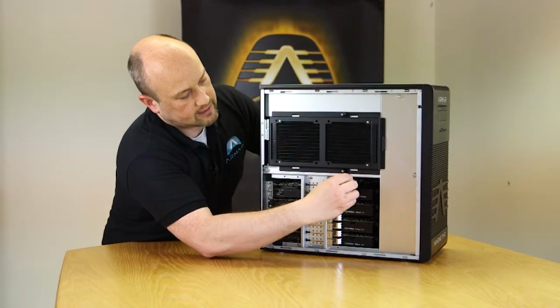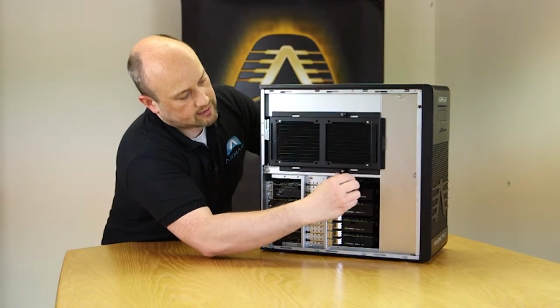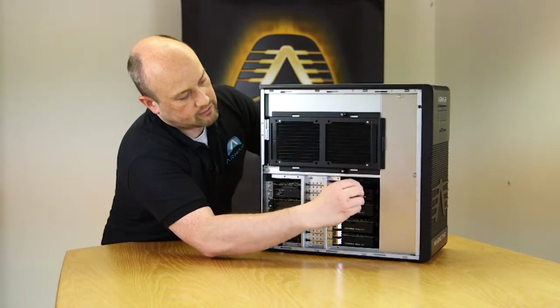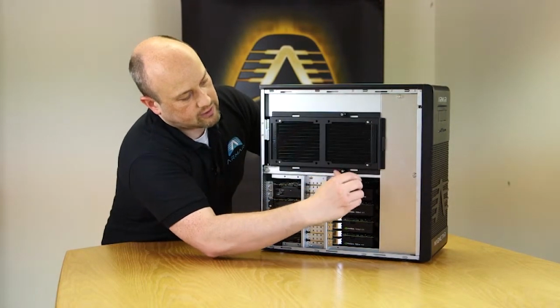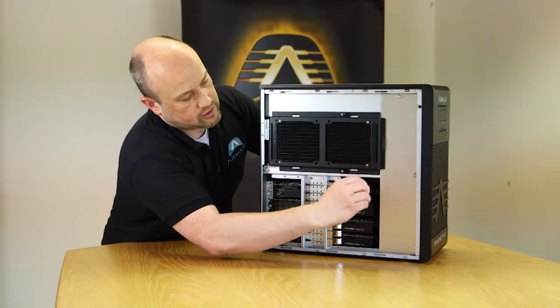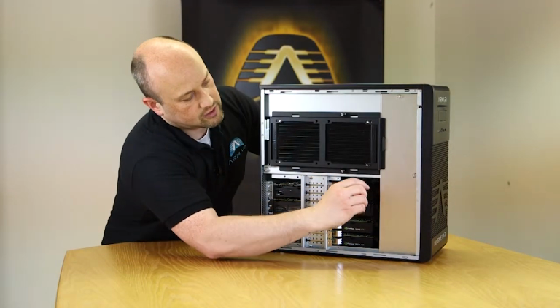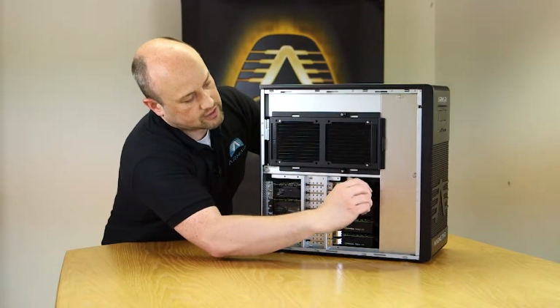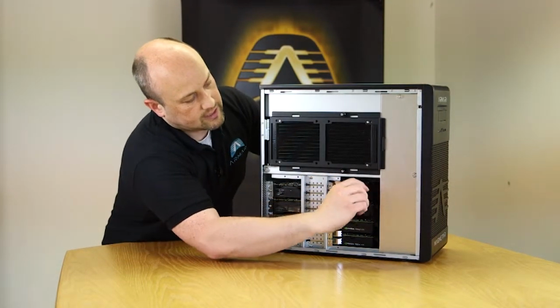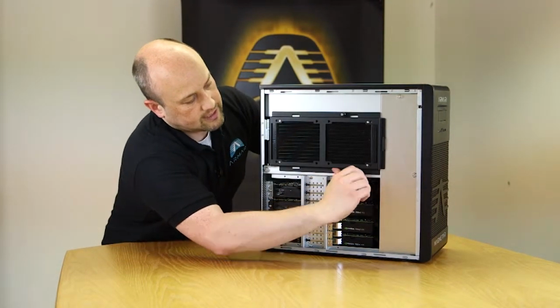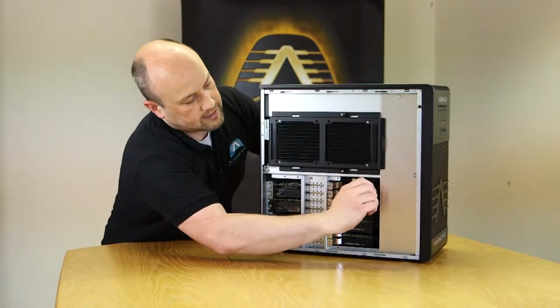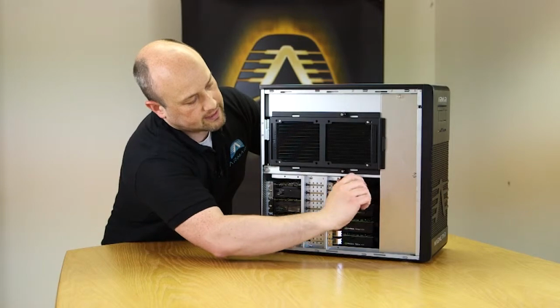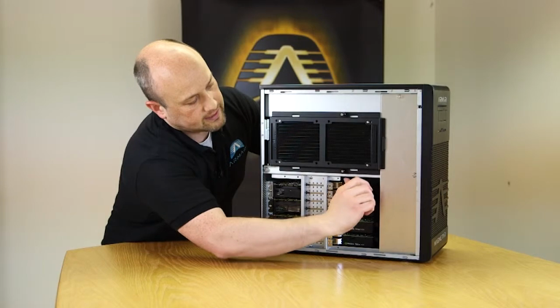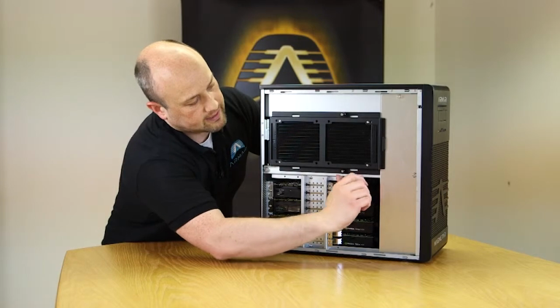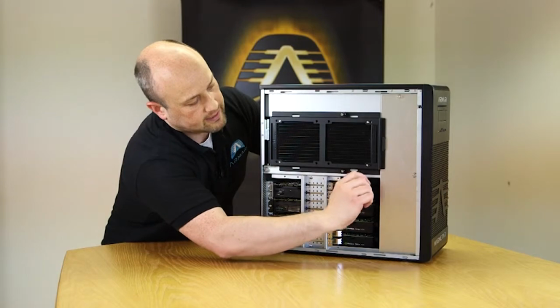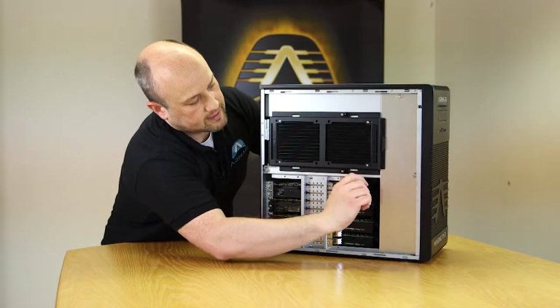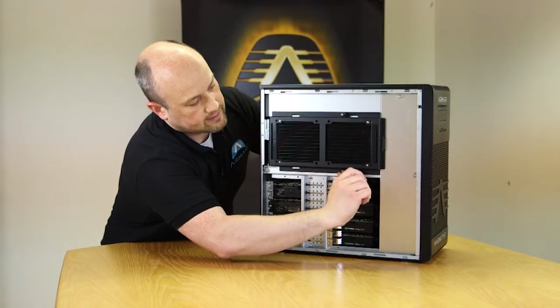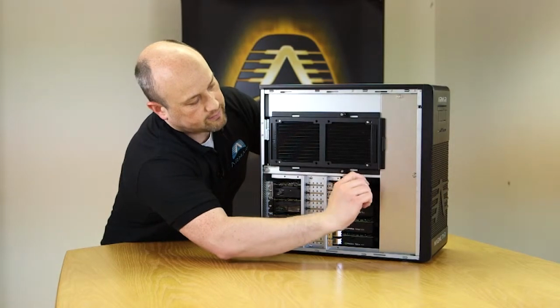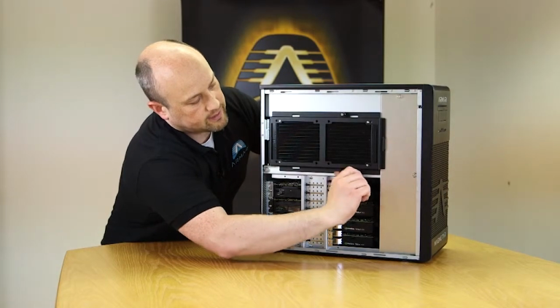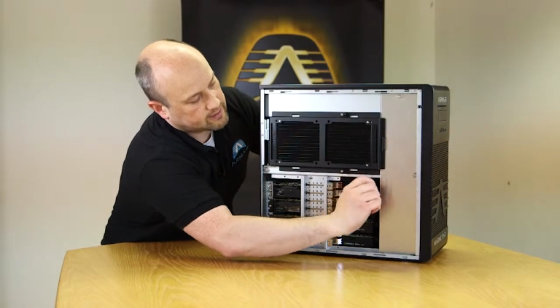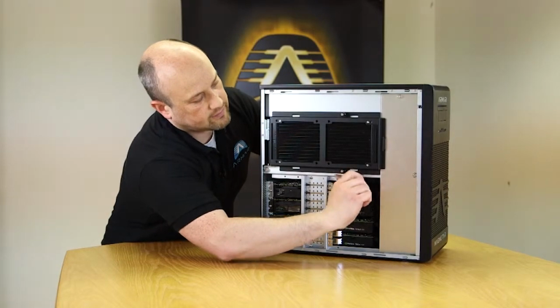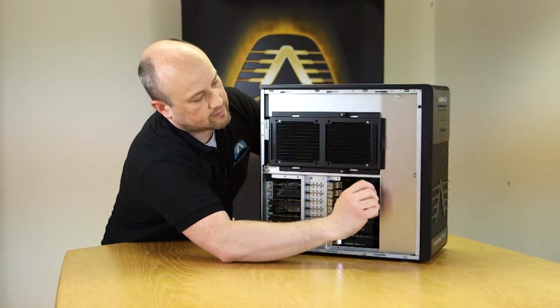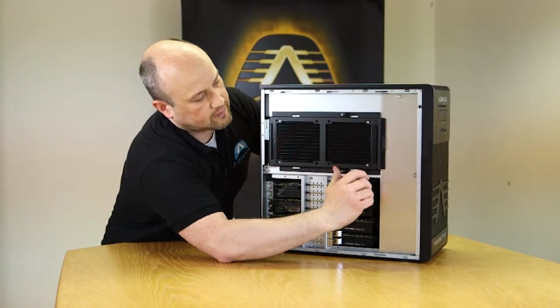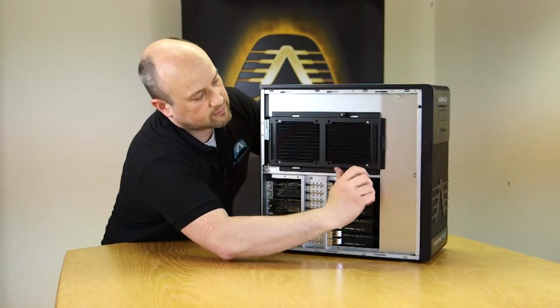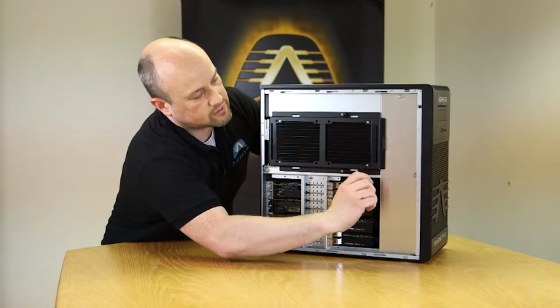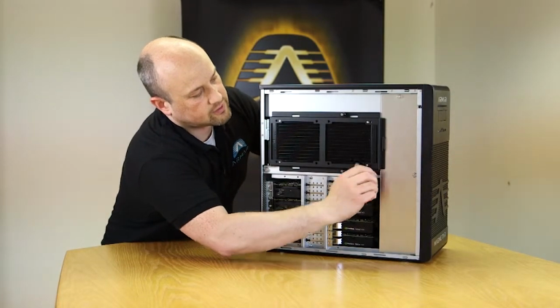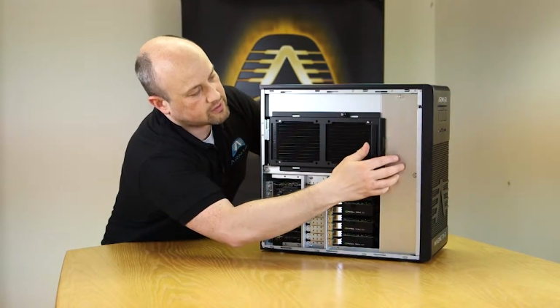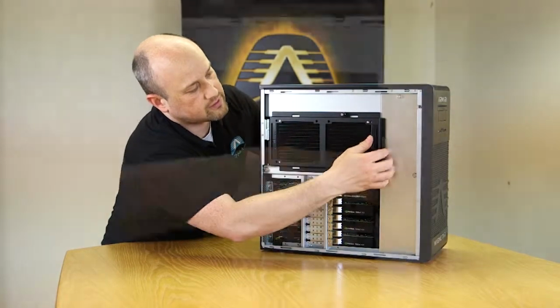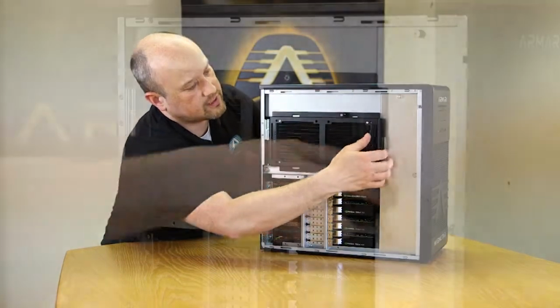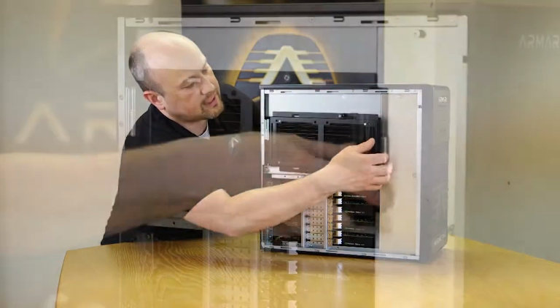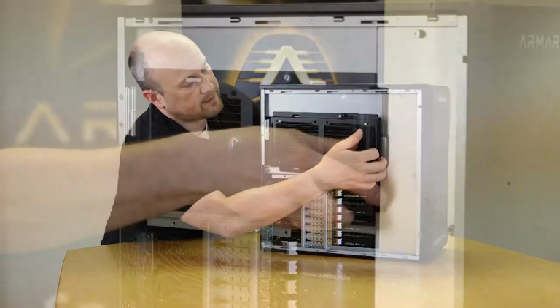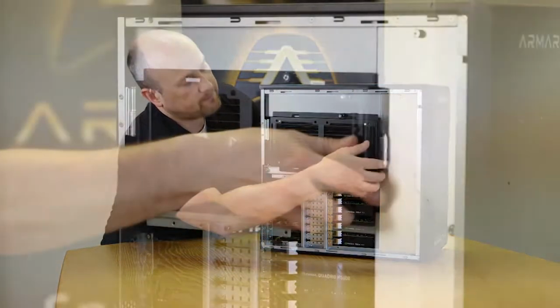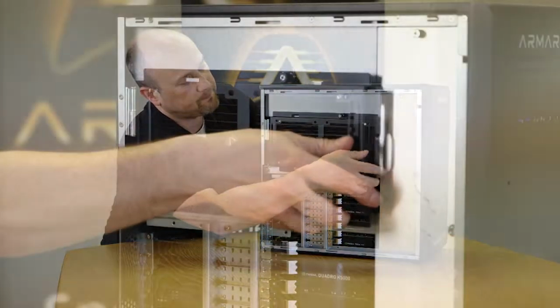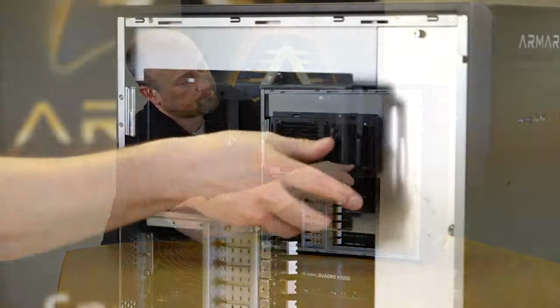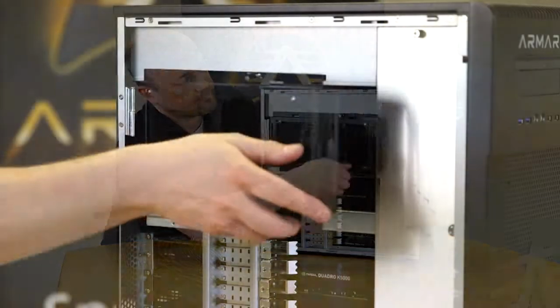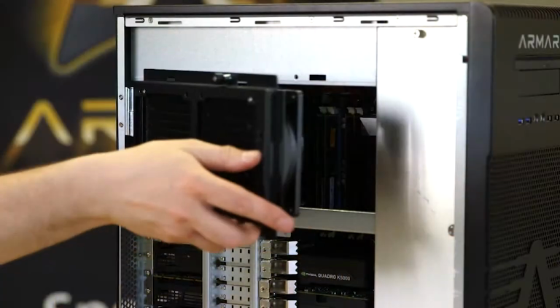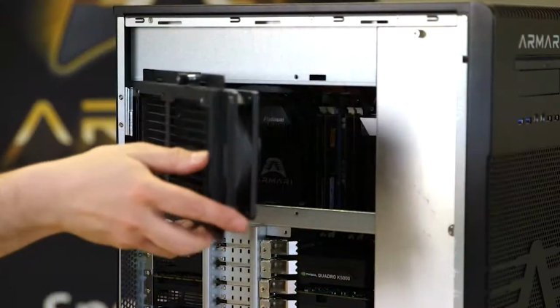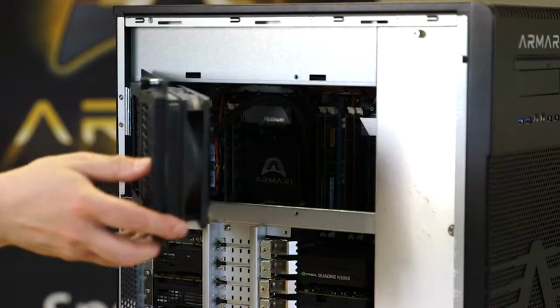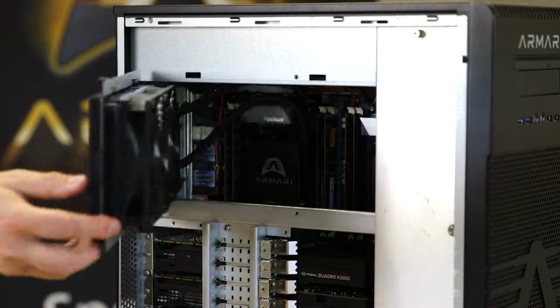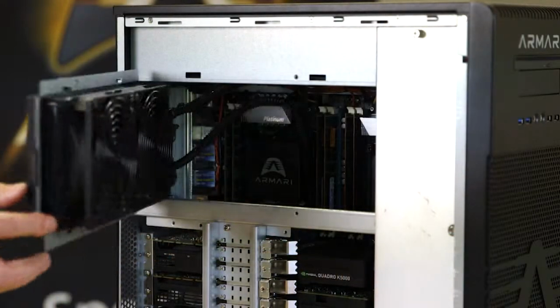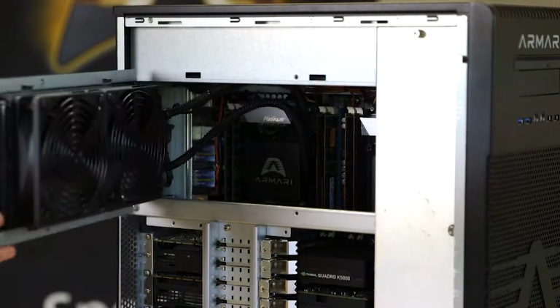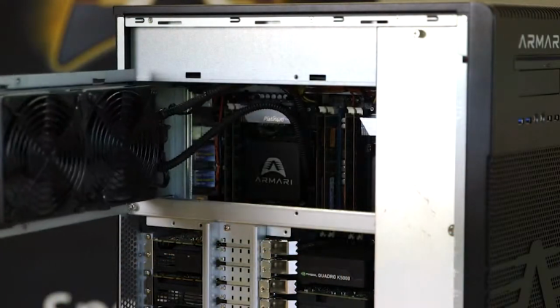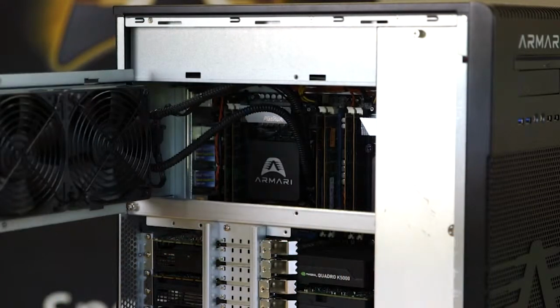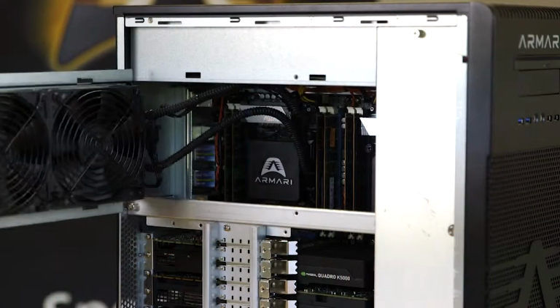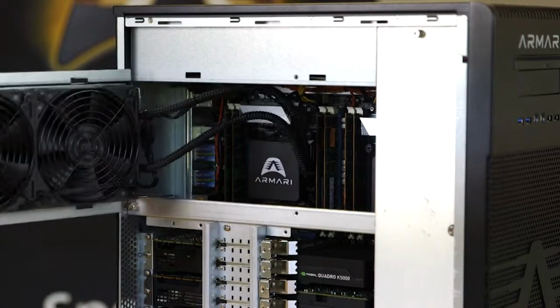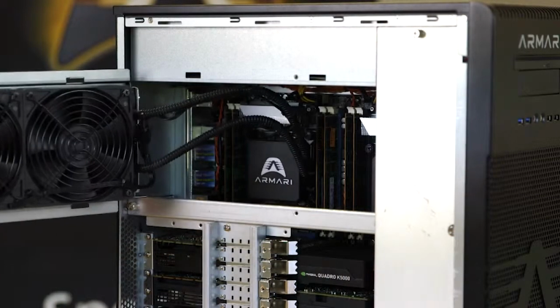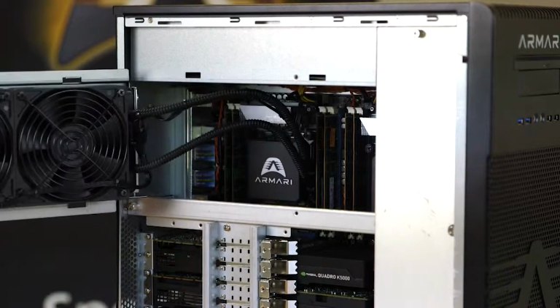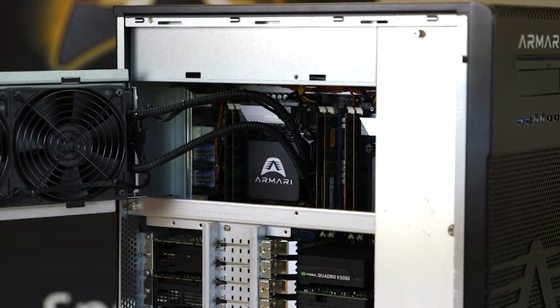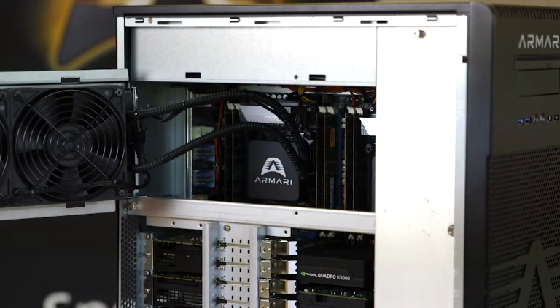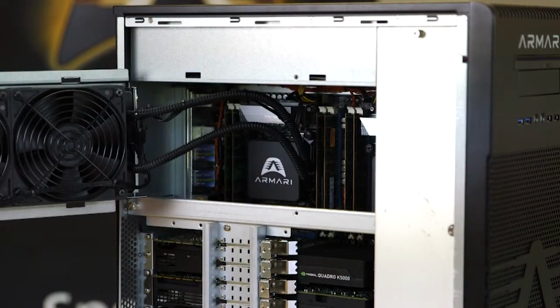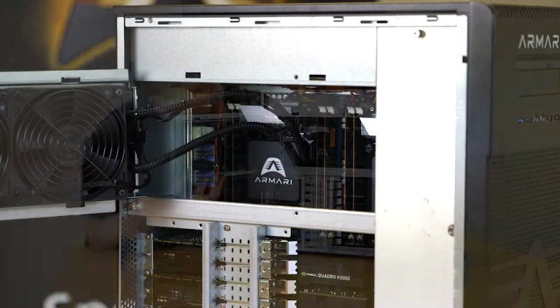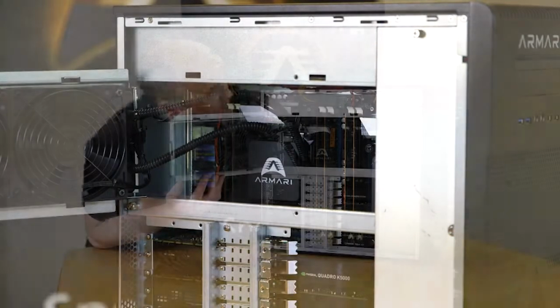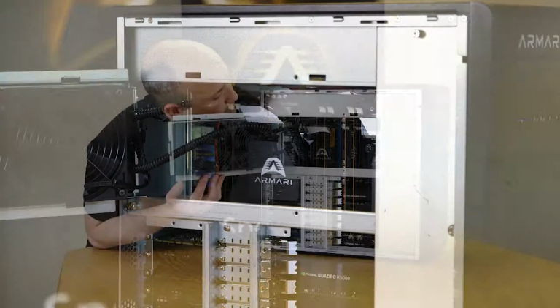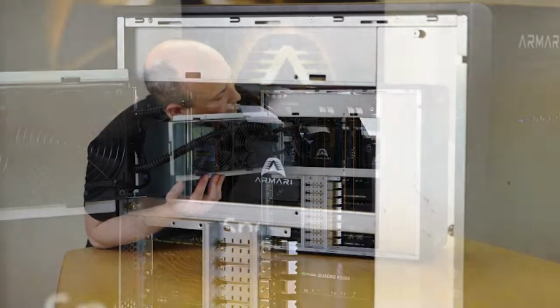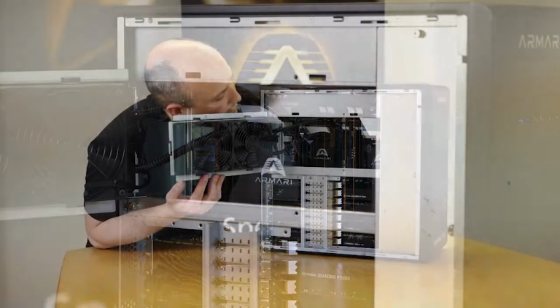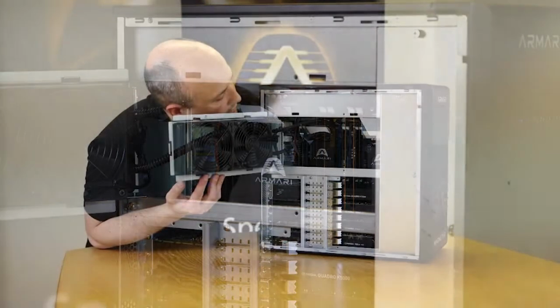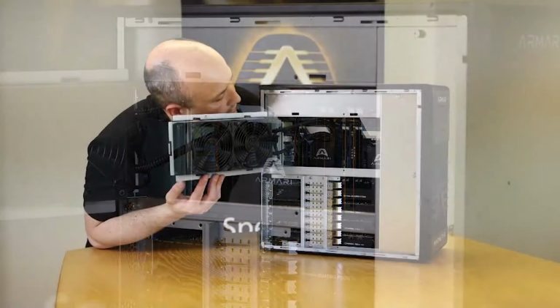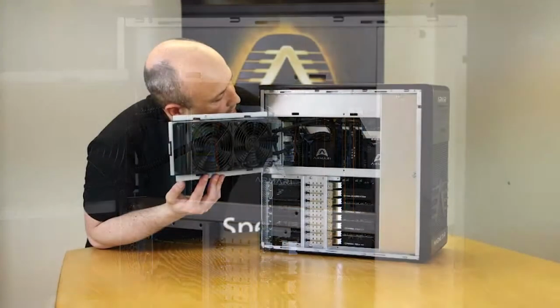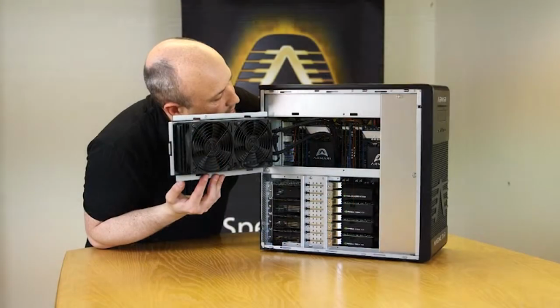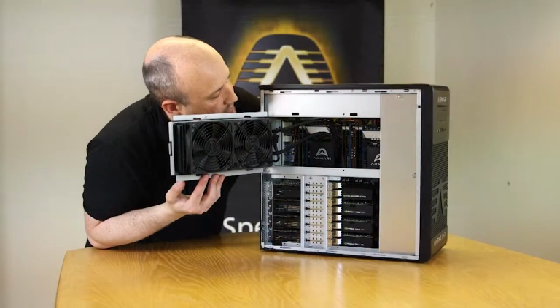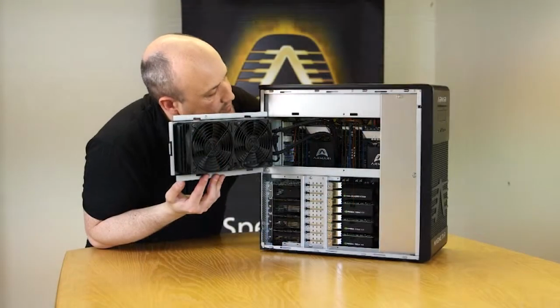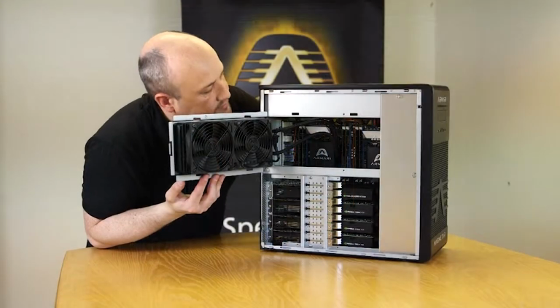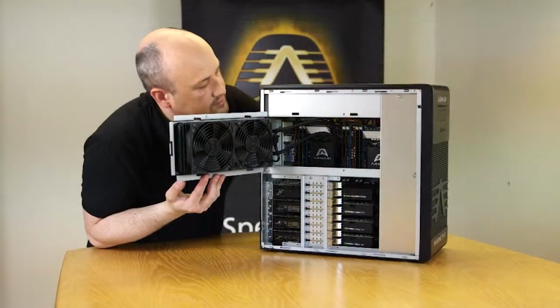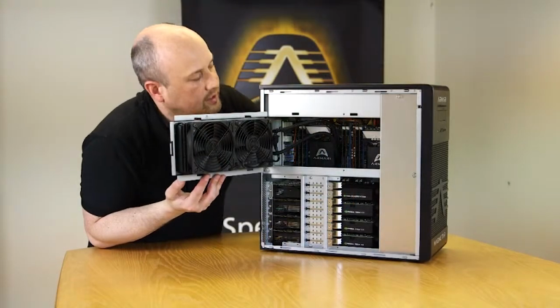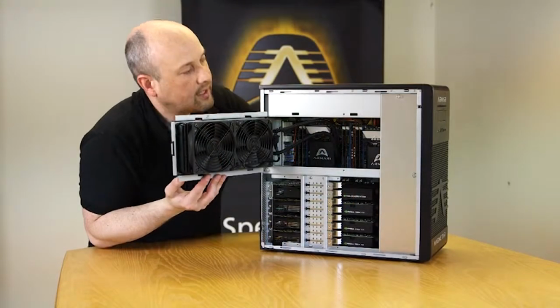You can just see, if we undo the thumb screws there, you can see the two cooling units inside.